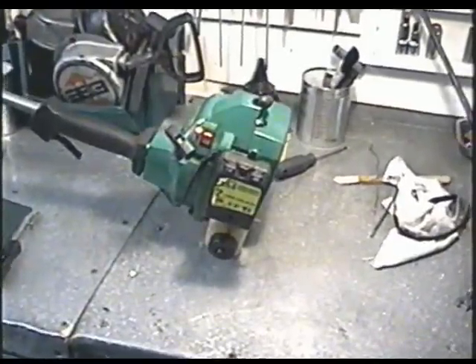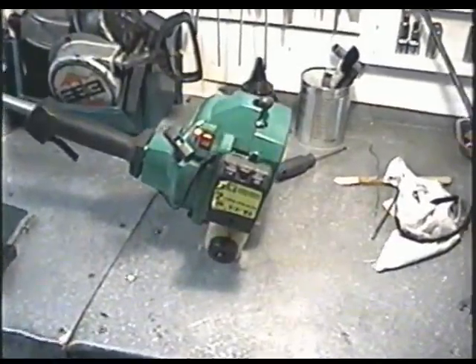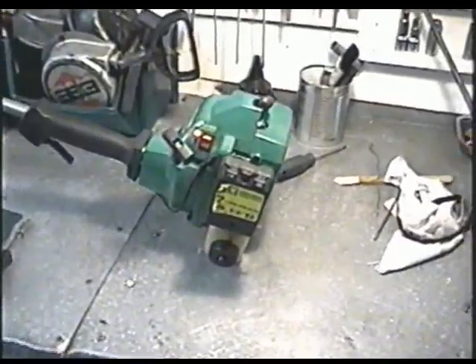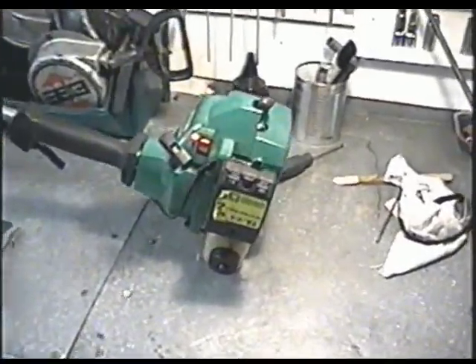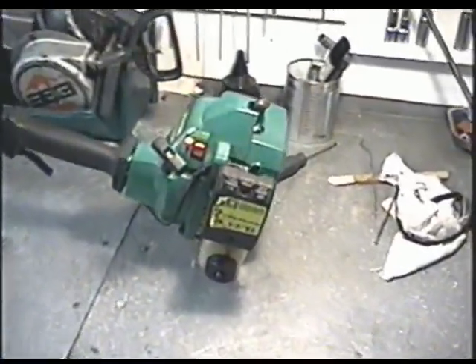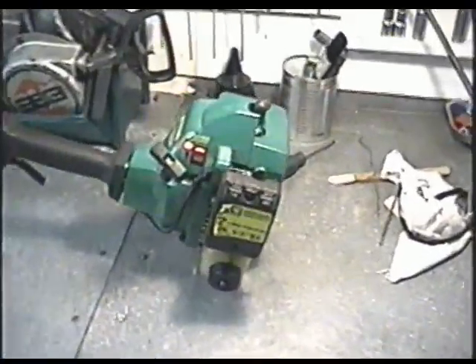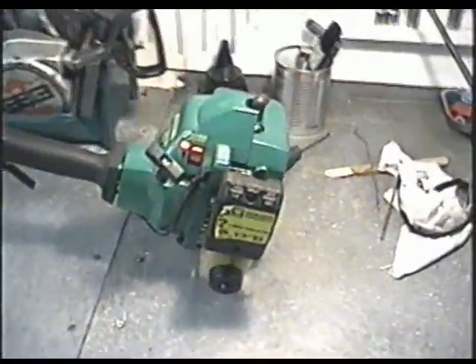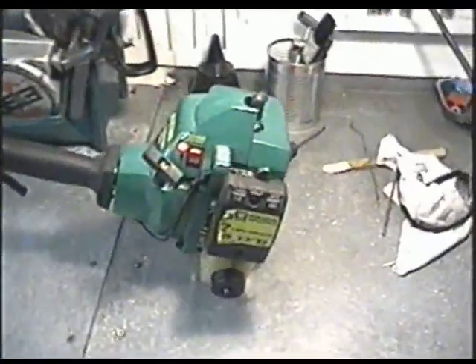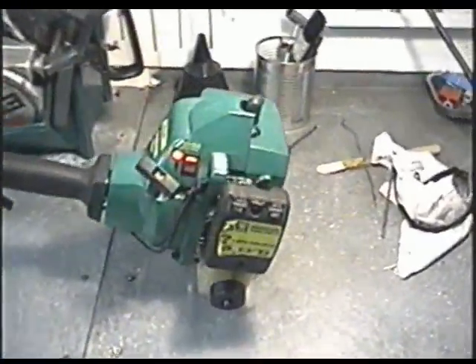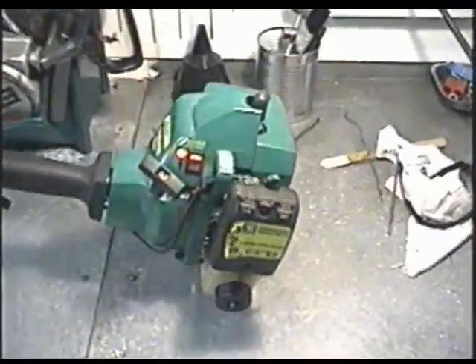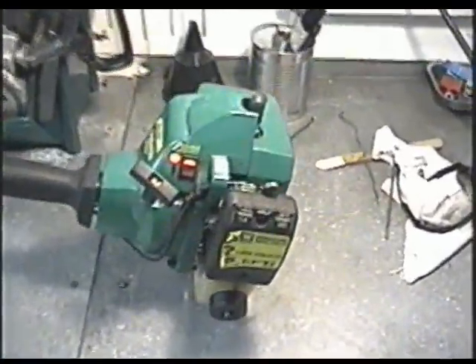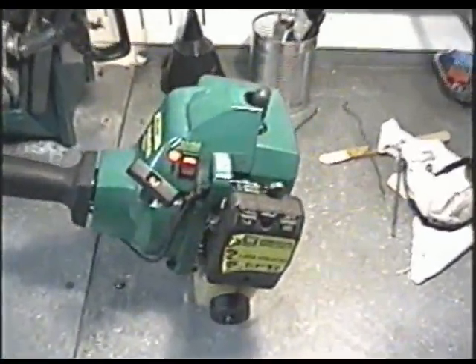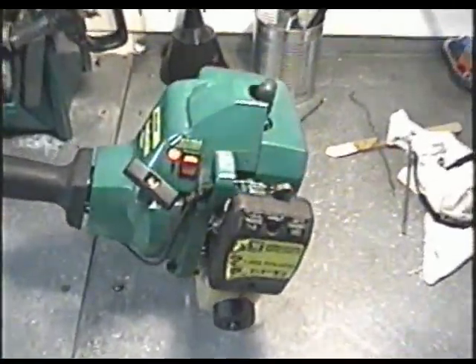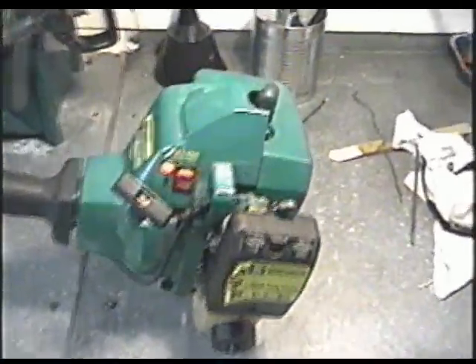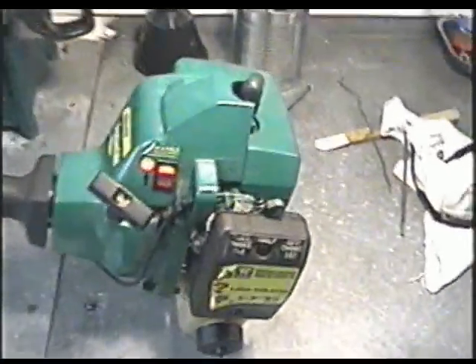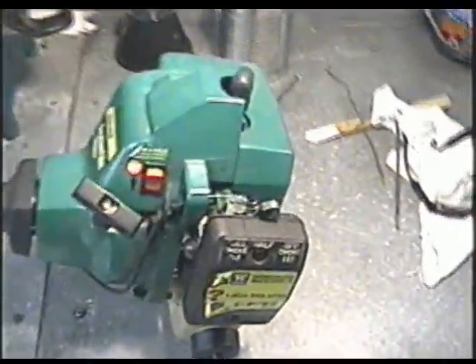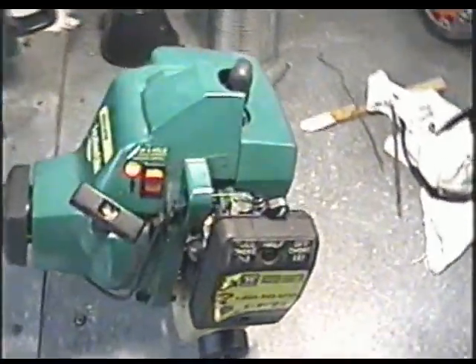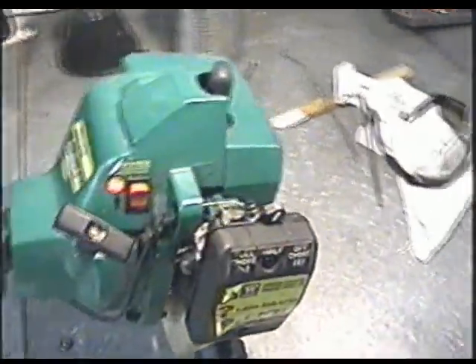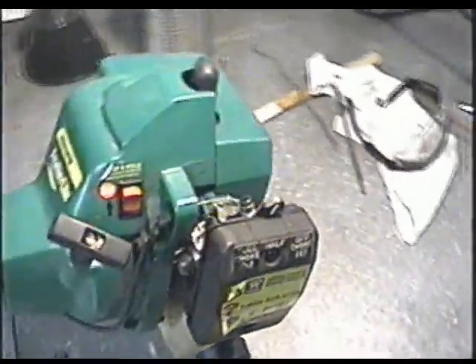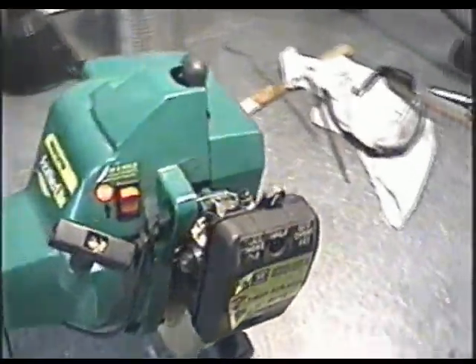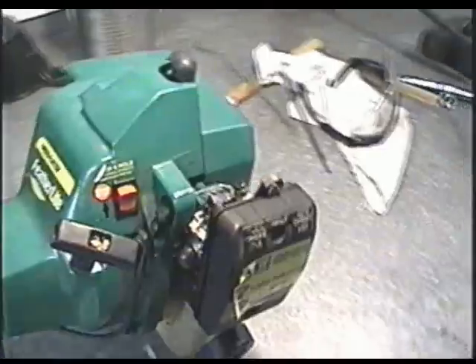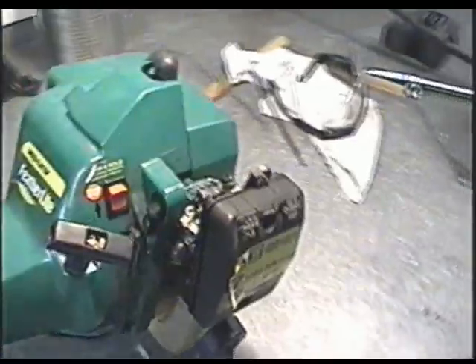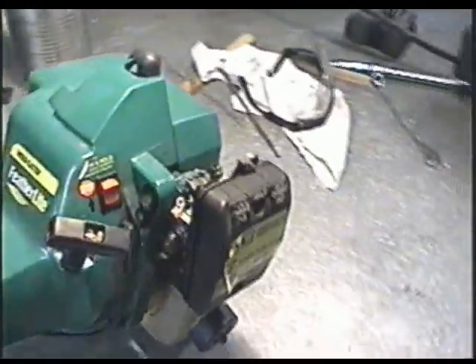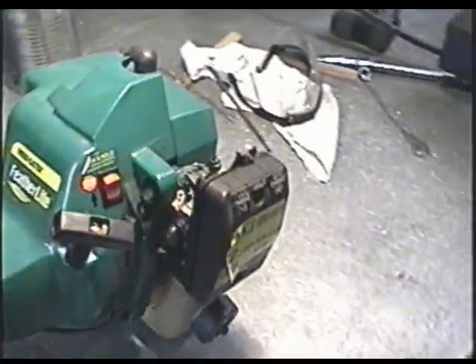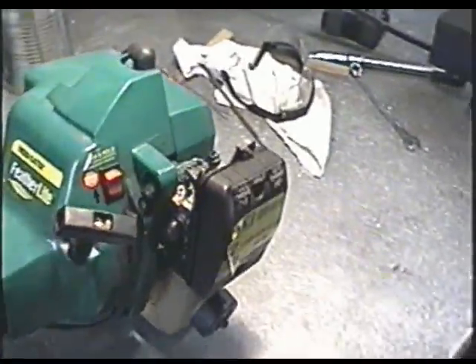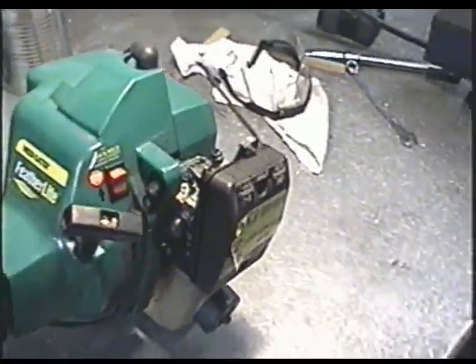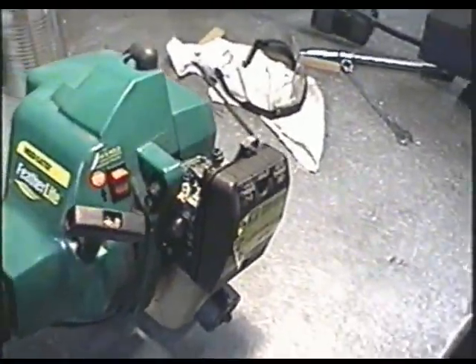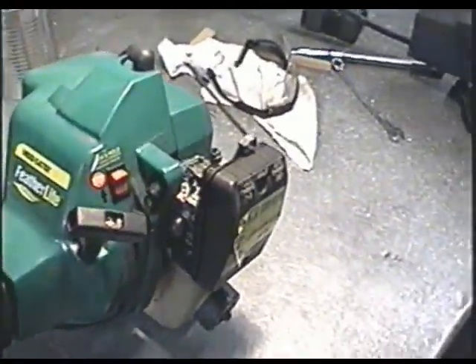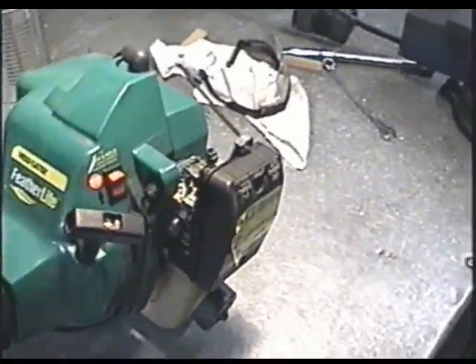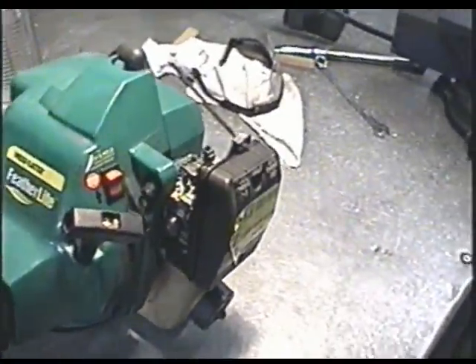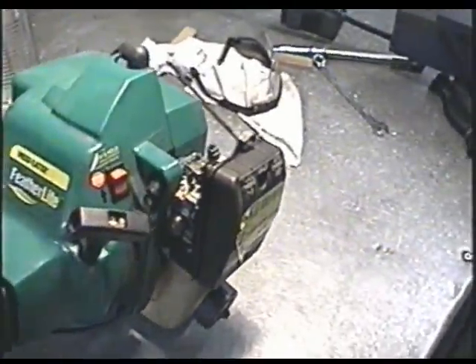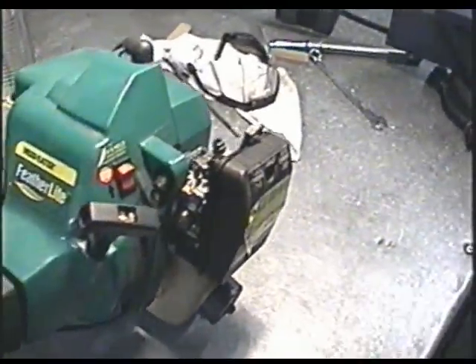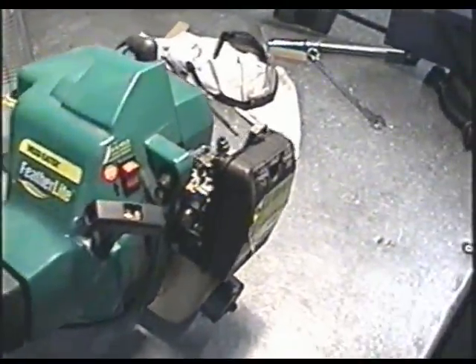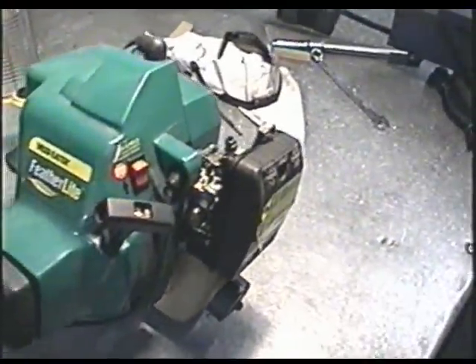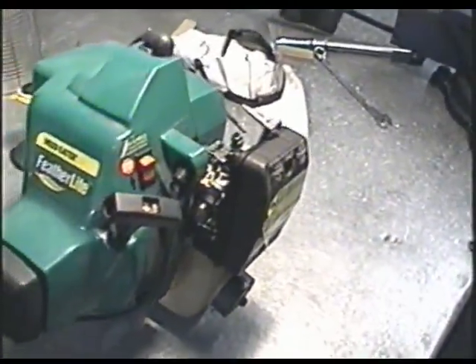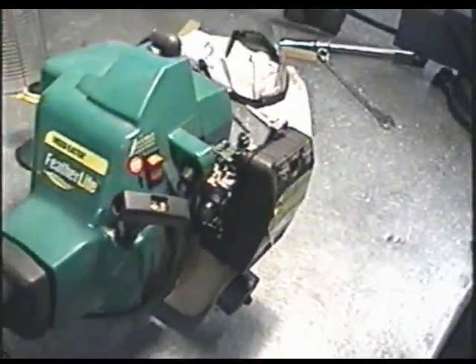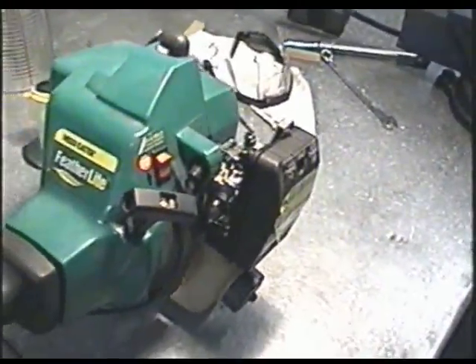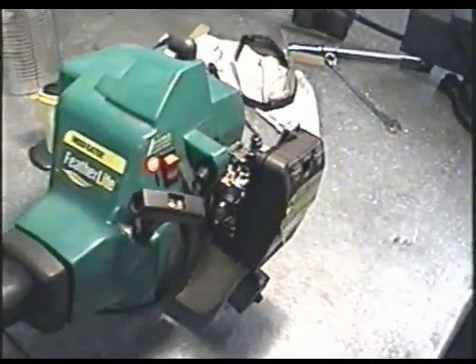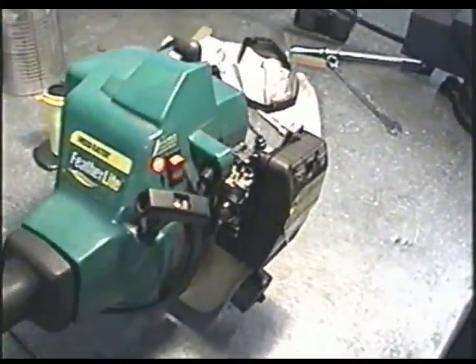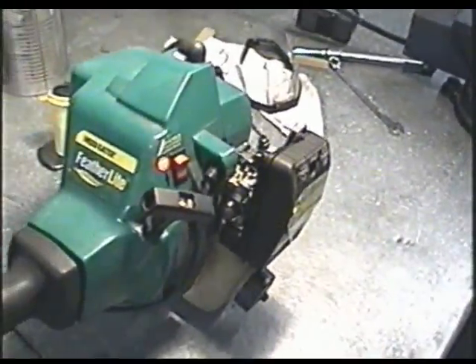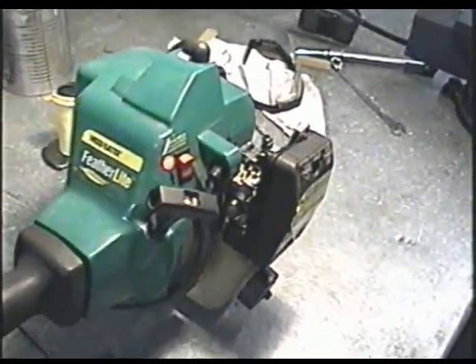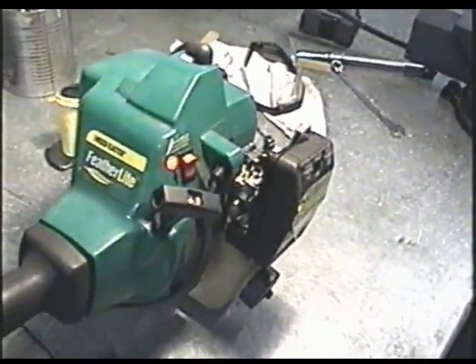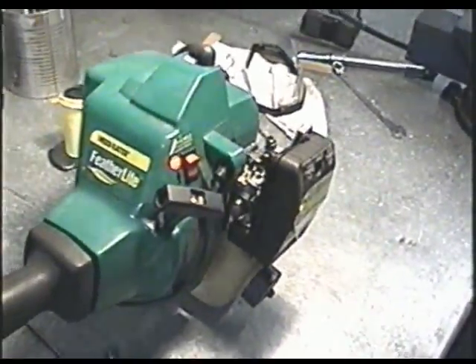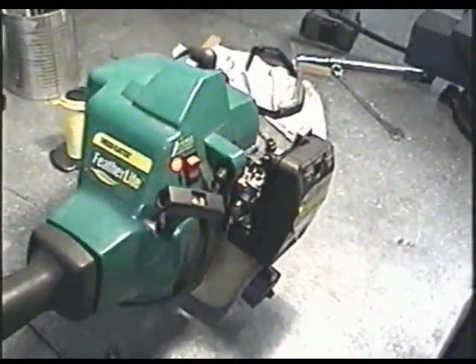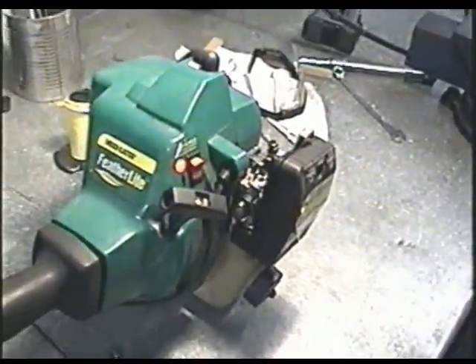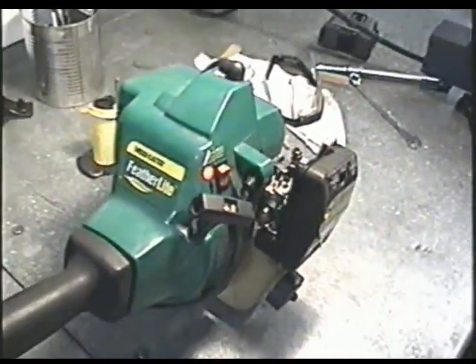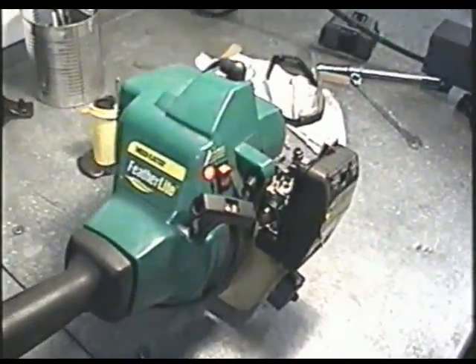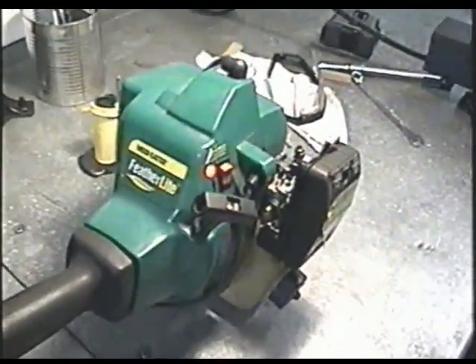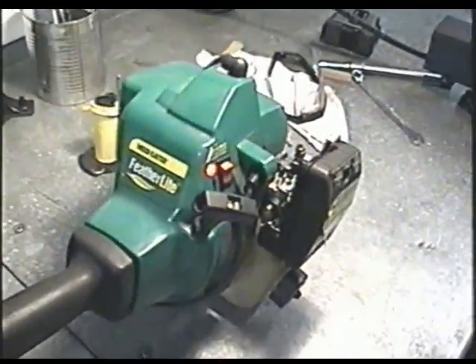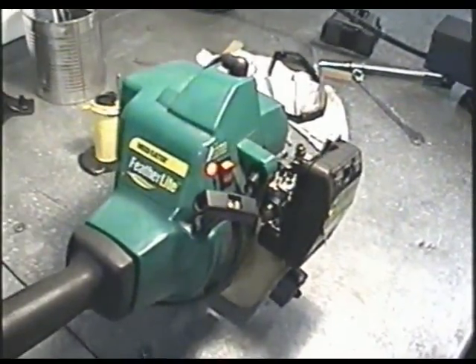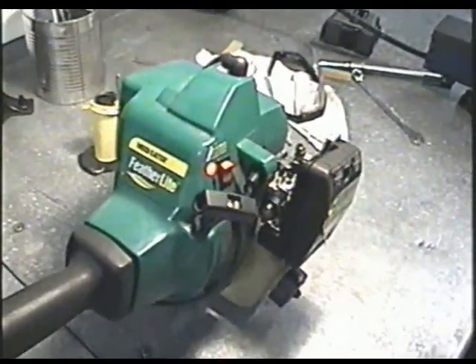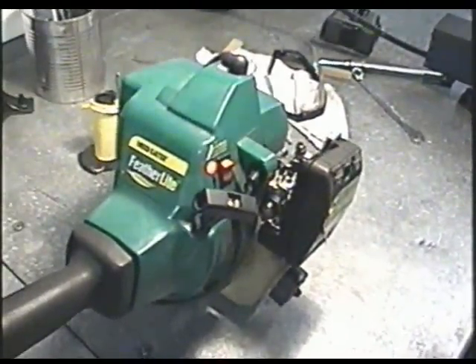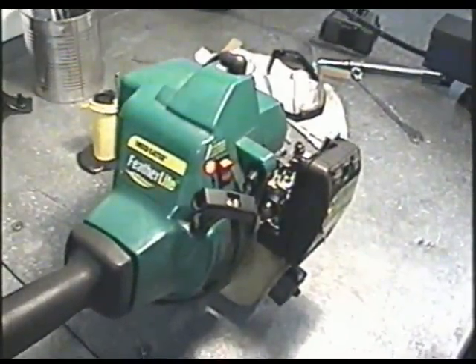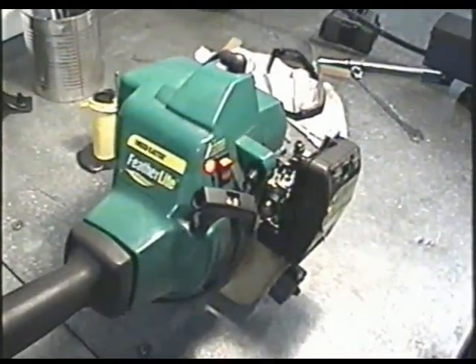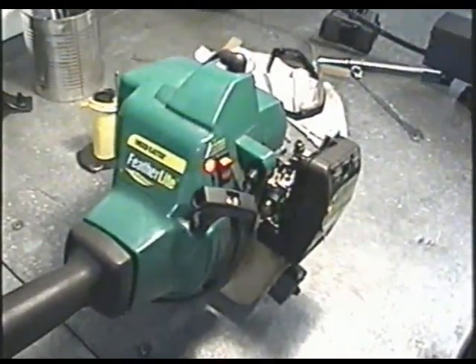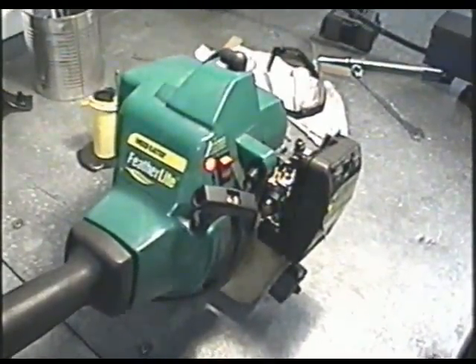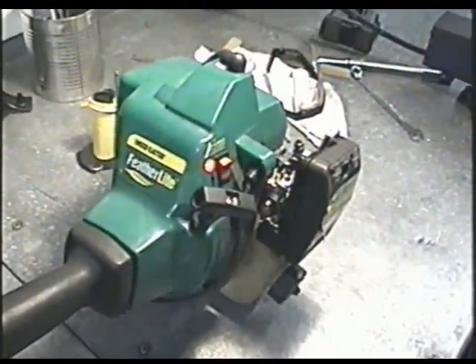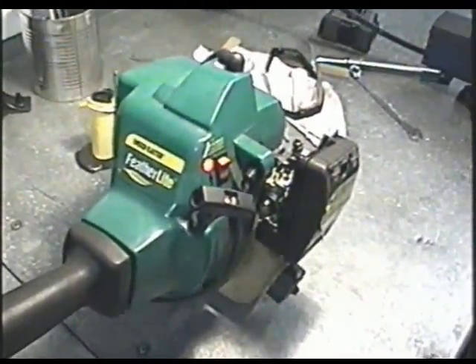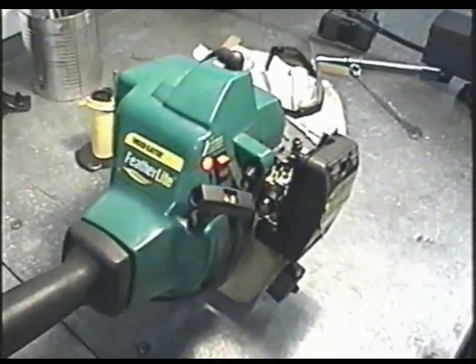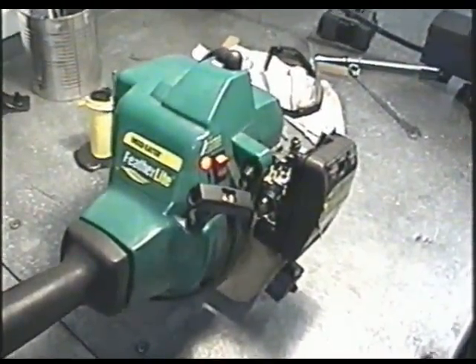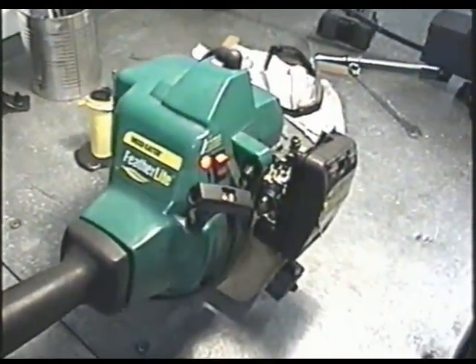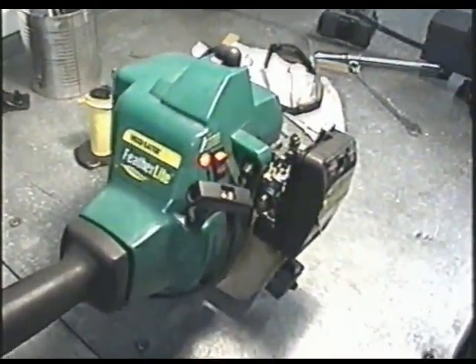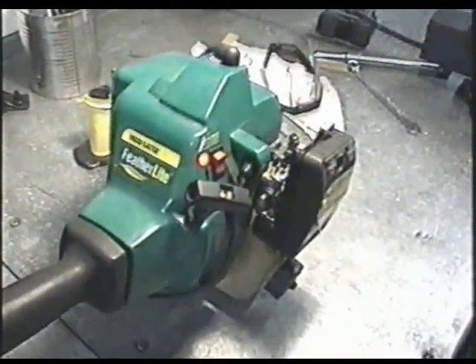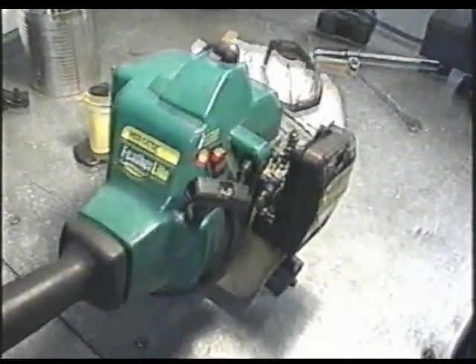In my next videos, I'll be showing you how to remove the carburetor, clean it, and rebuild it in the weed eater grass trimmer.